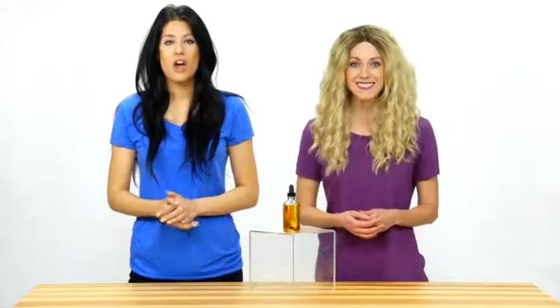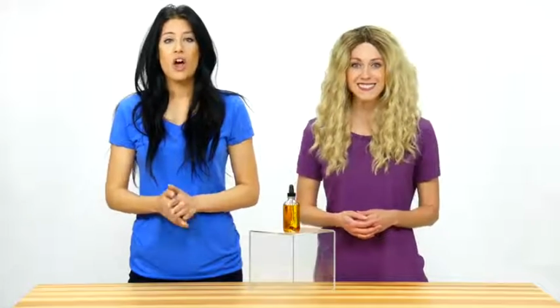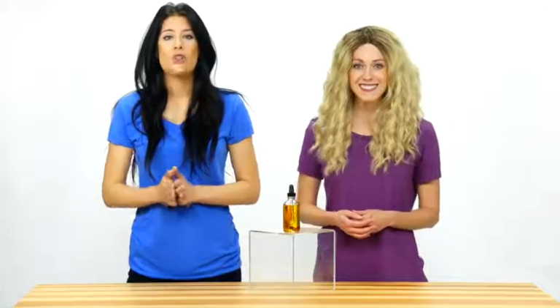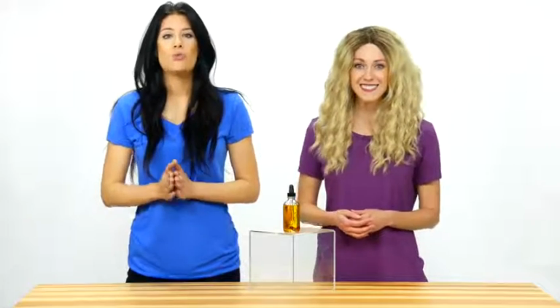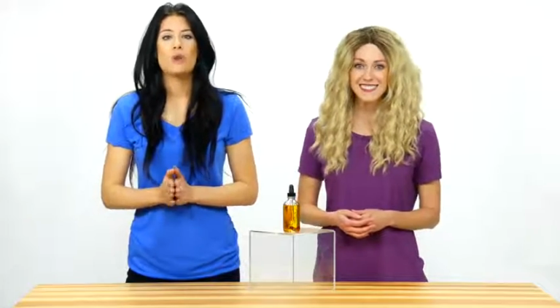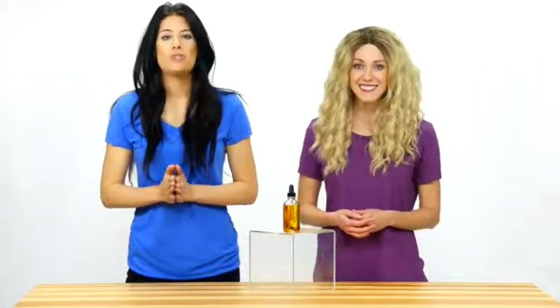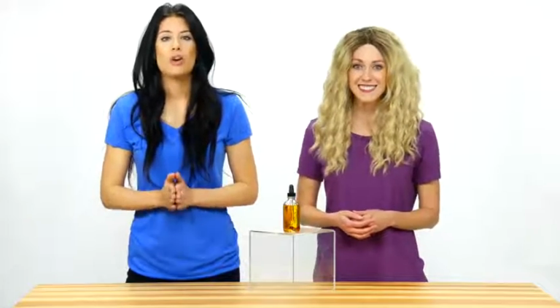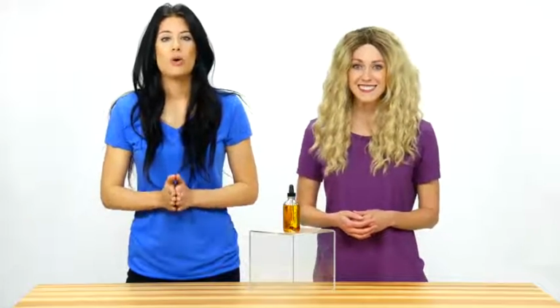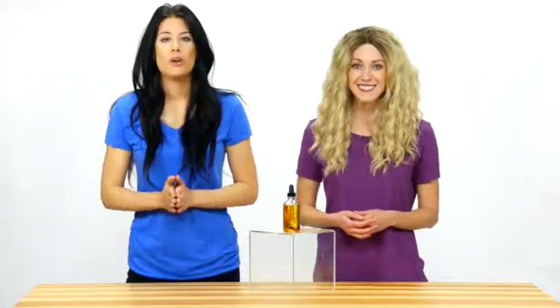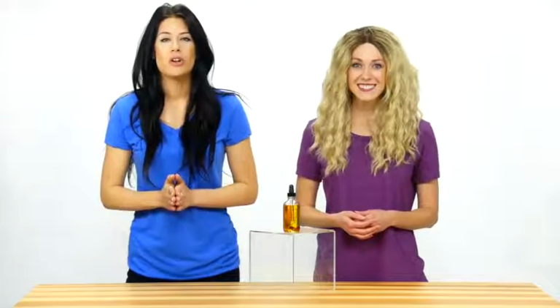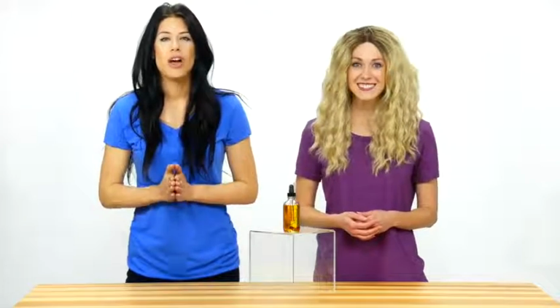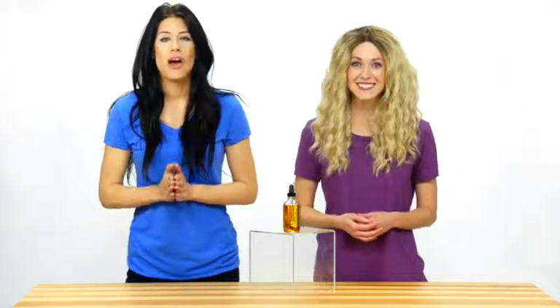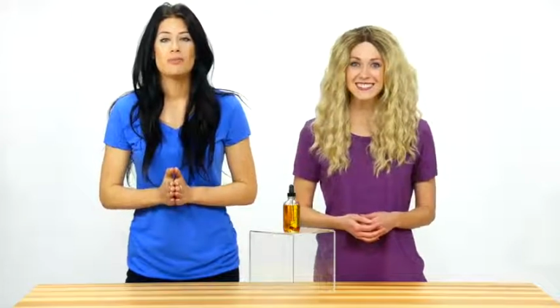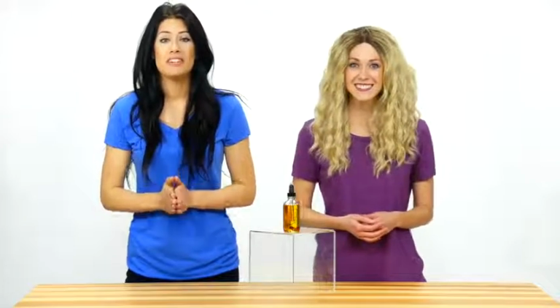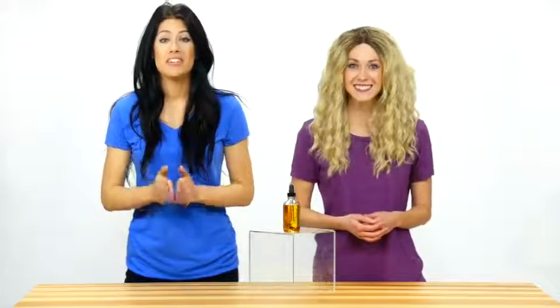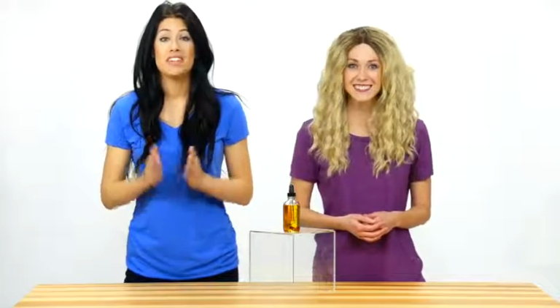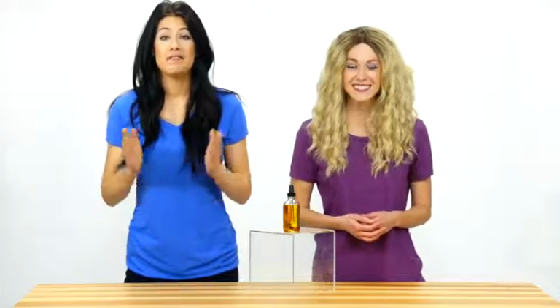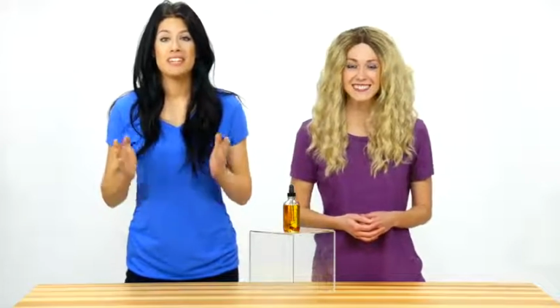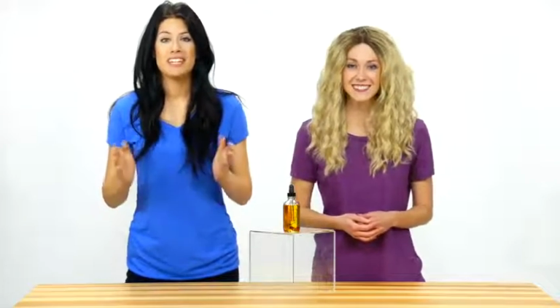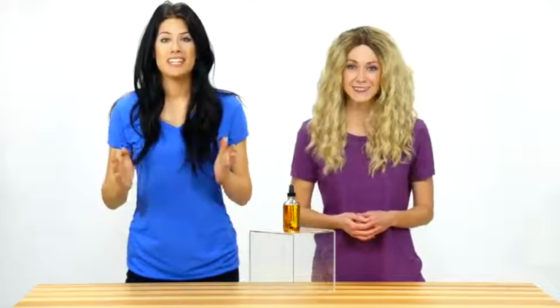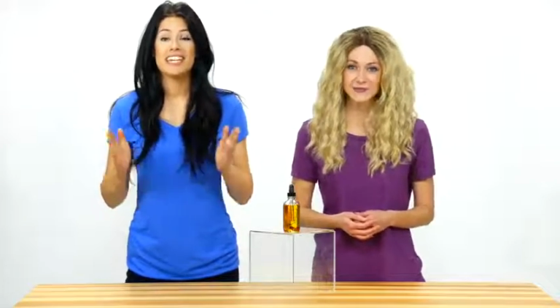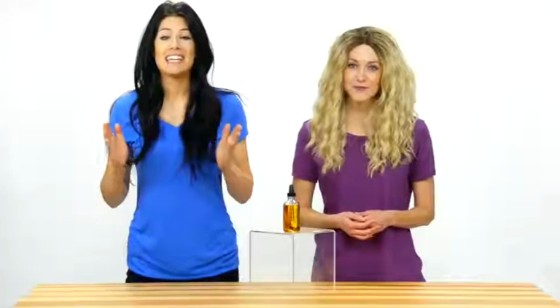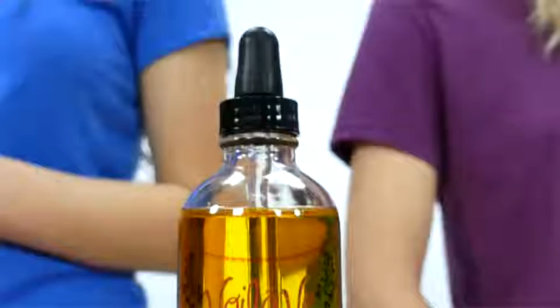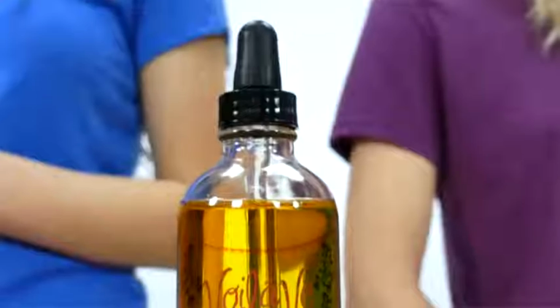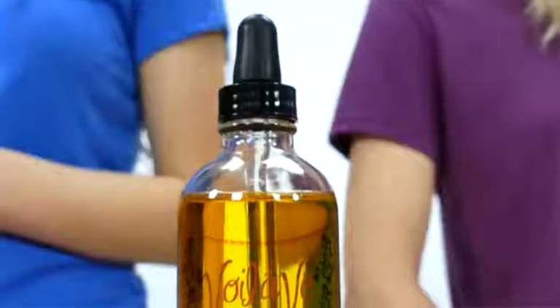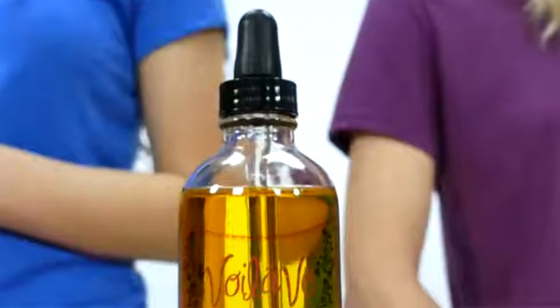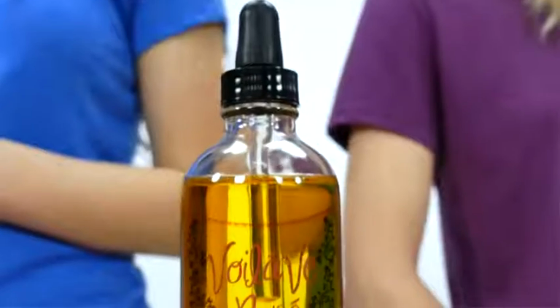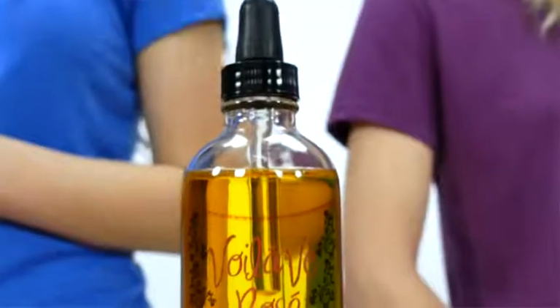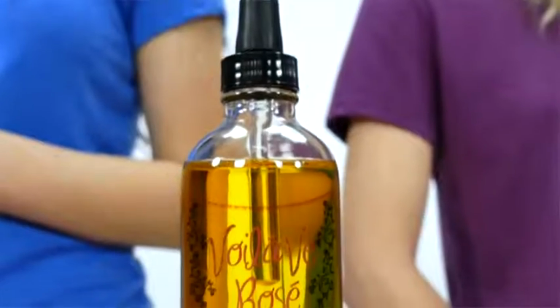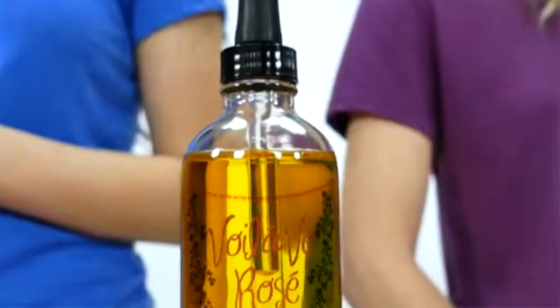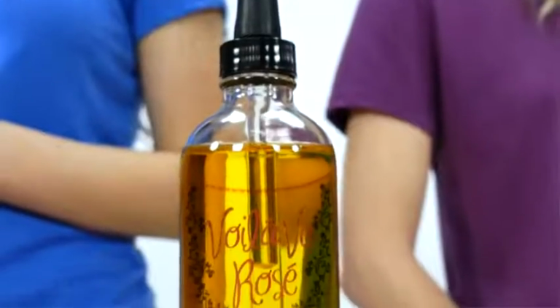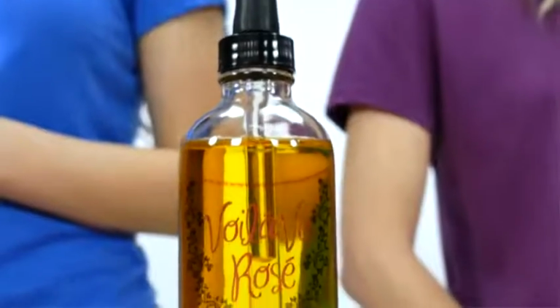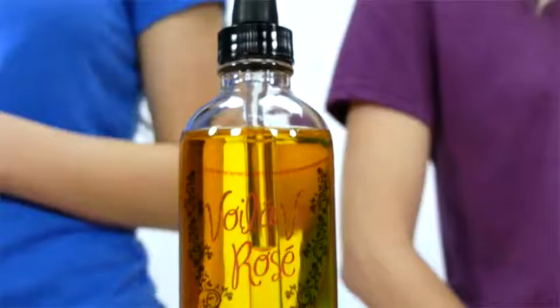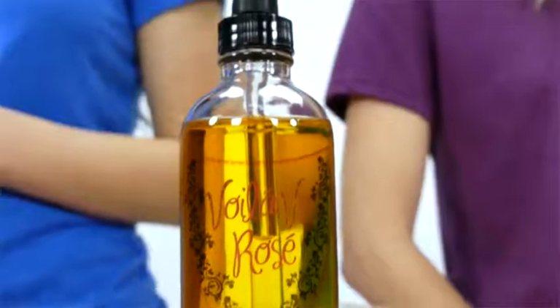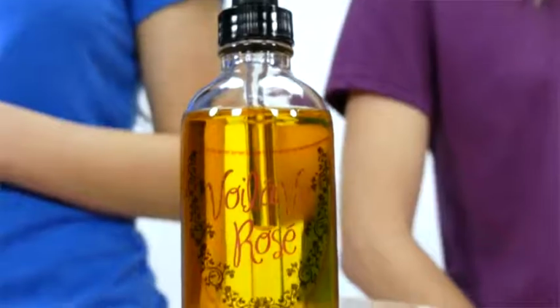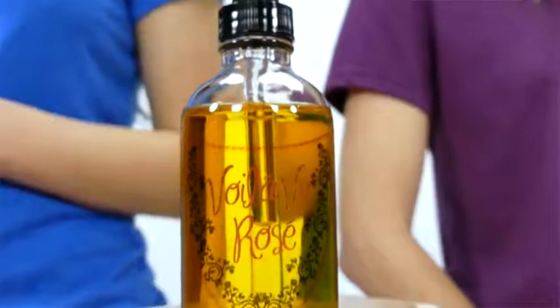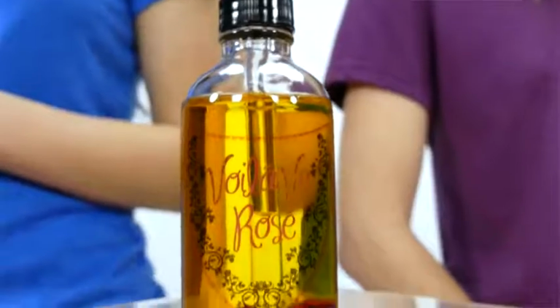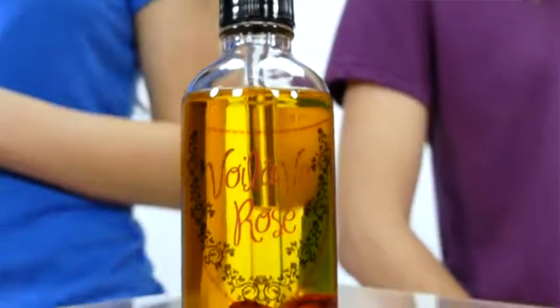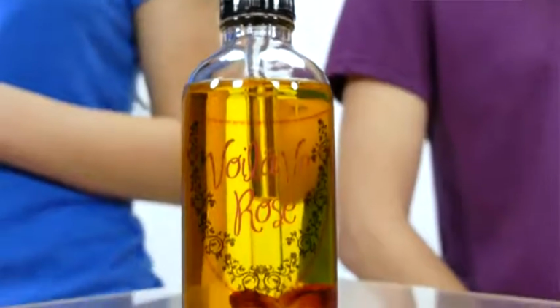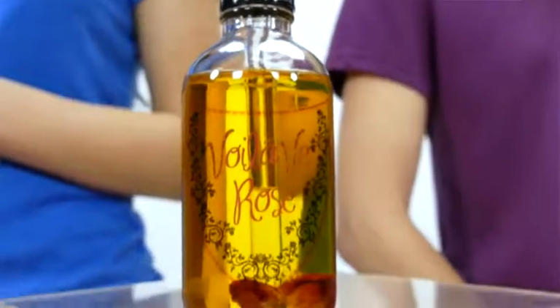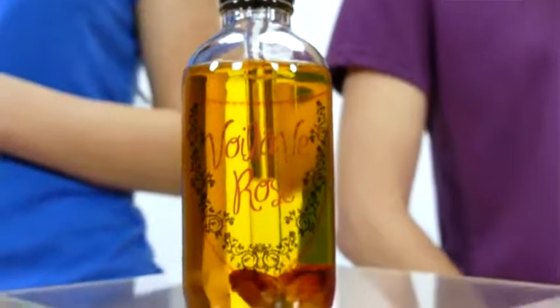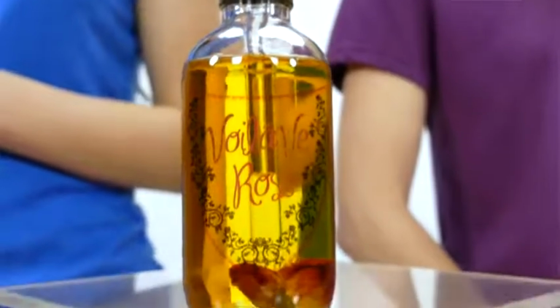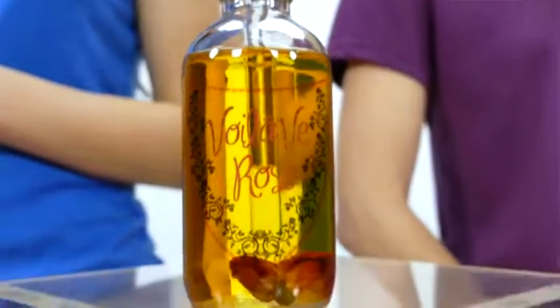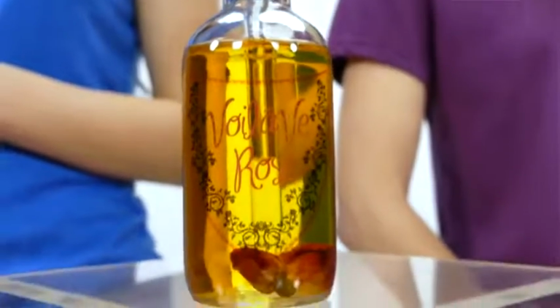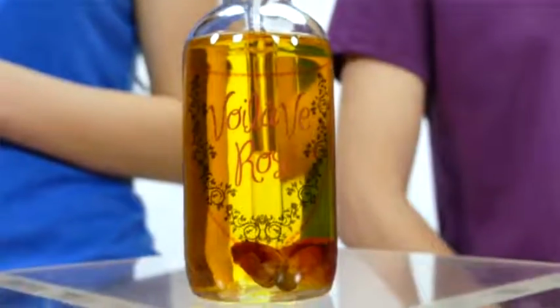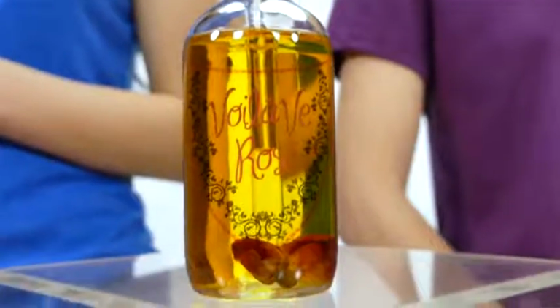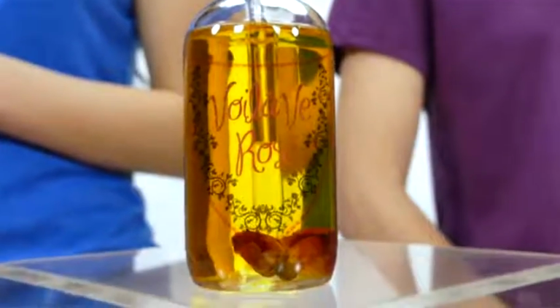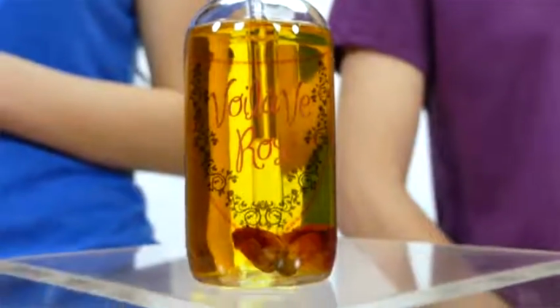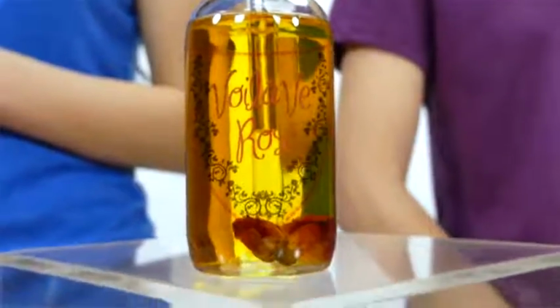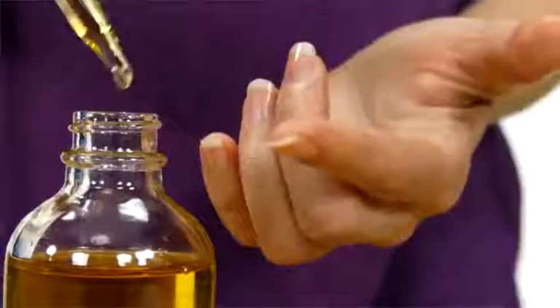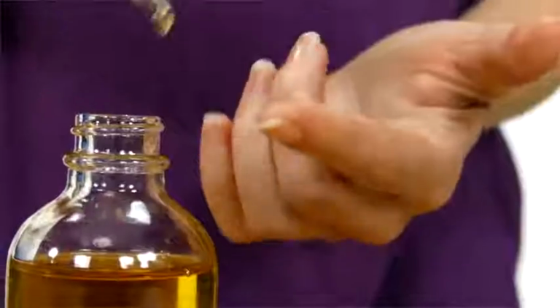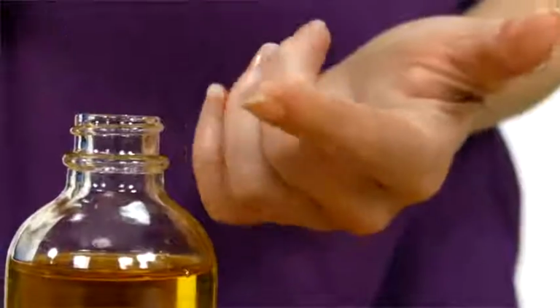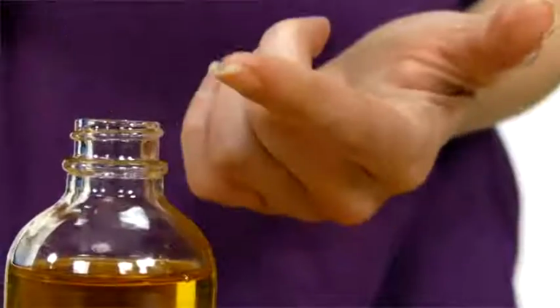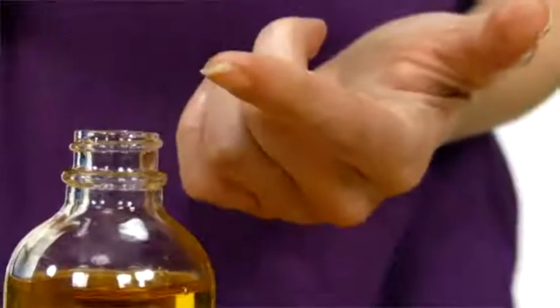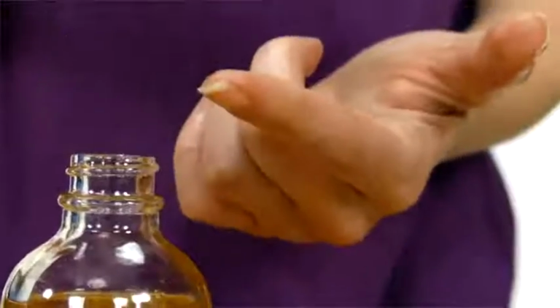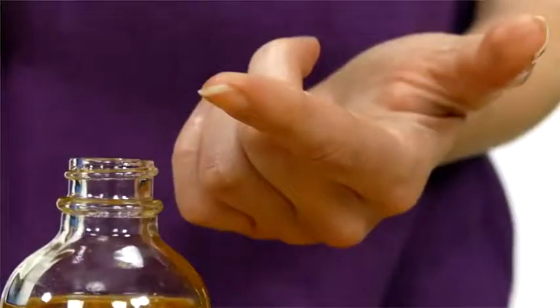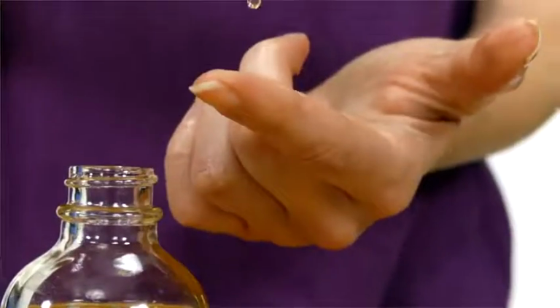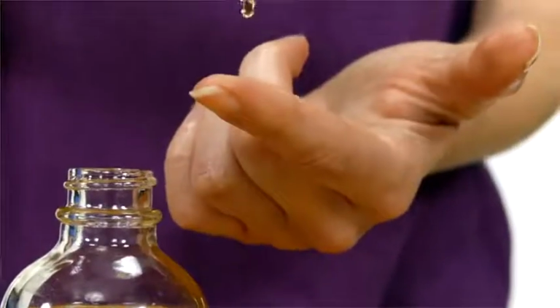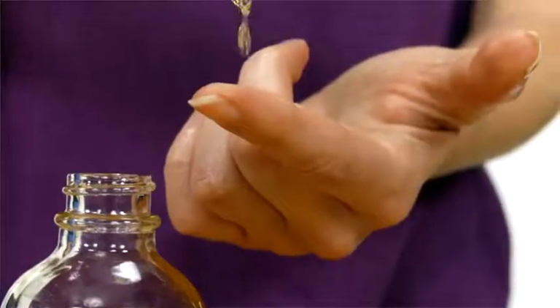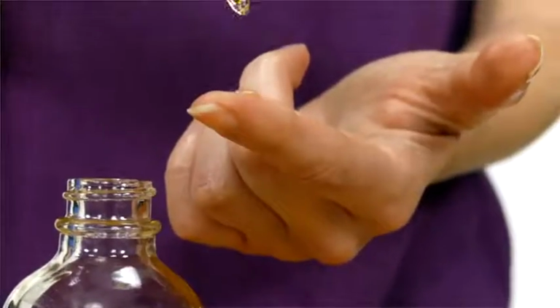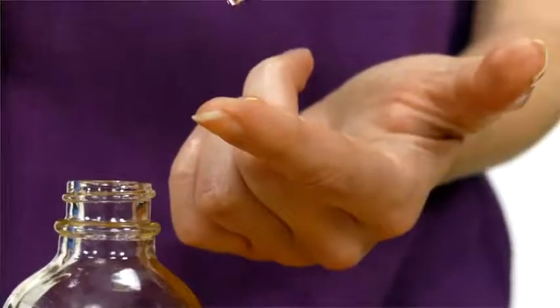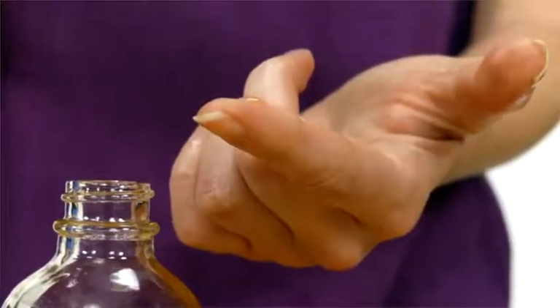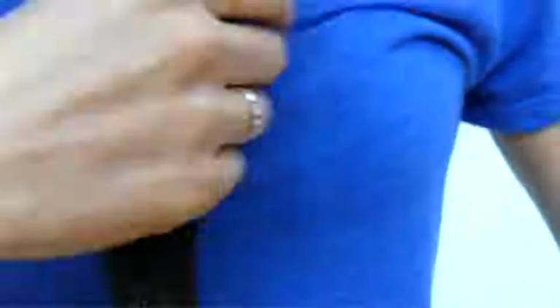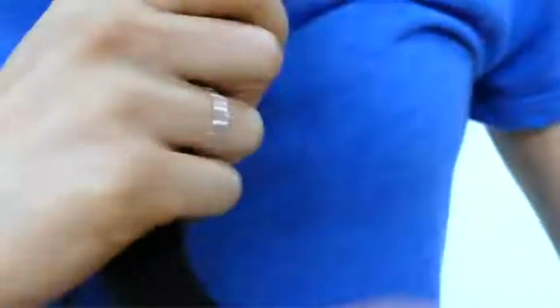The Rosé Oil comes in a convenient and easy-to-use 4-ounce bottle with a dropper. You don't need very much to see and feel the results.